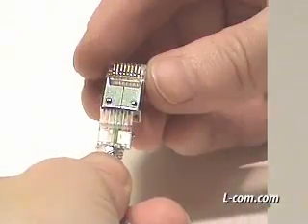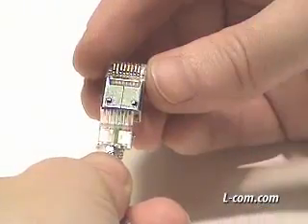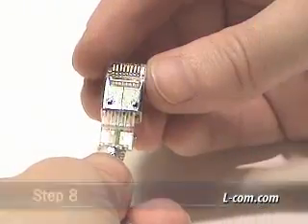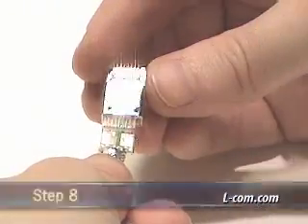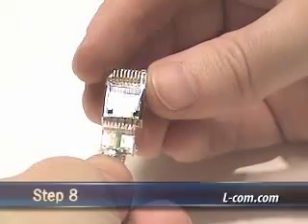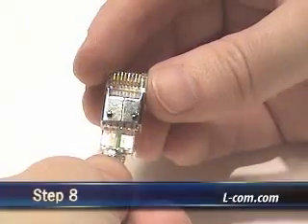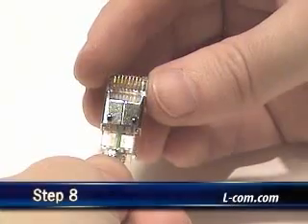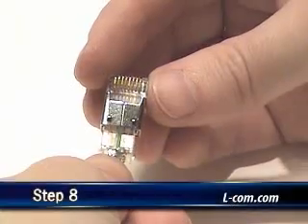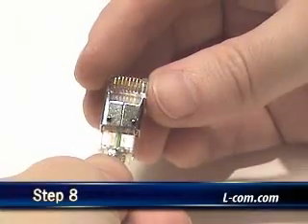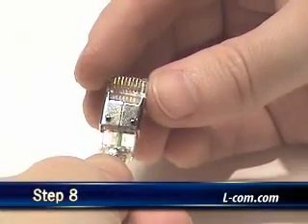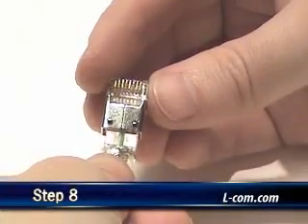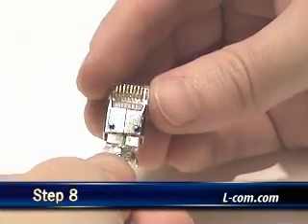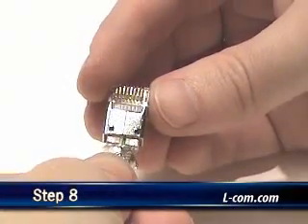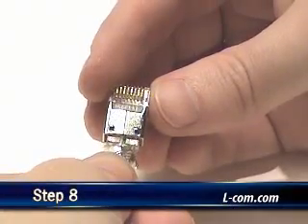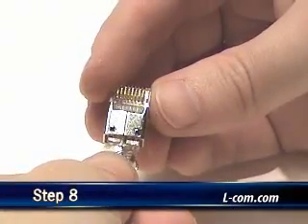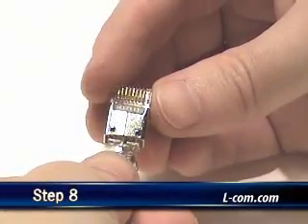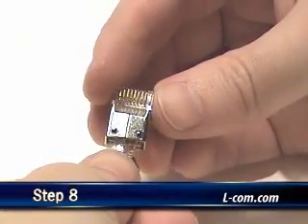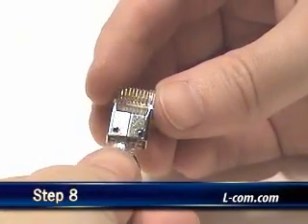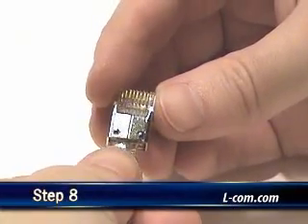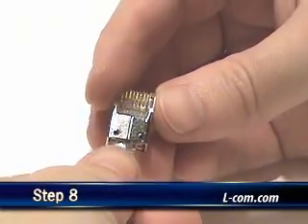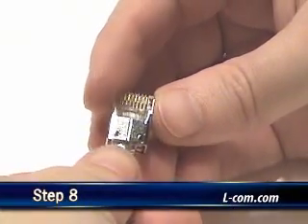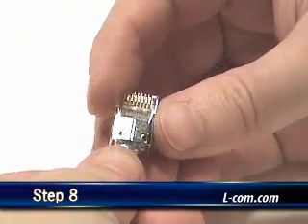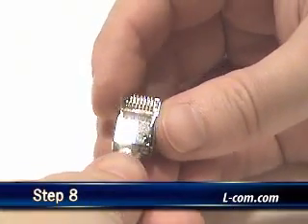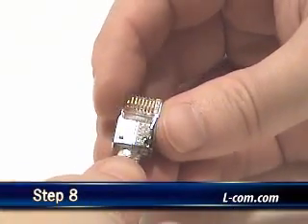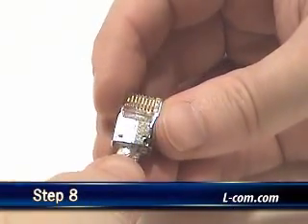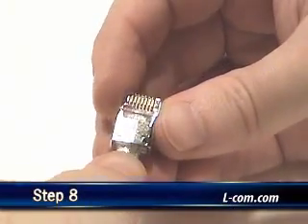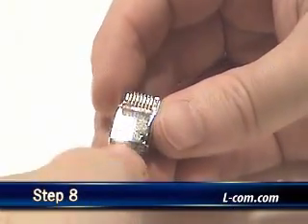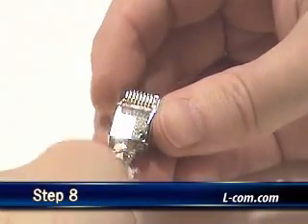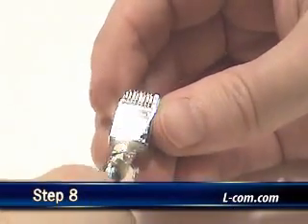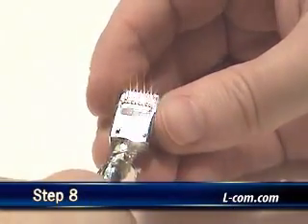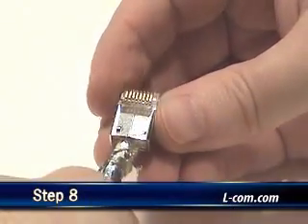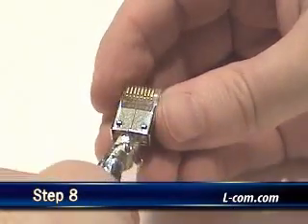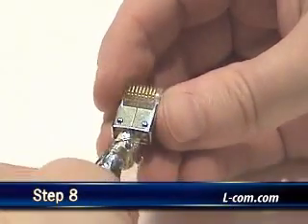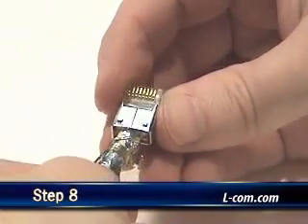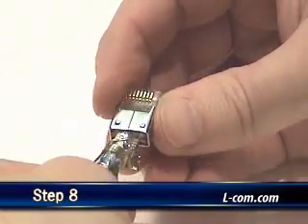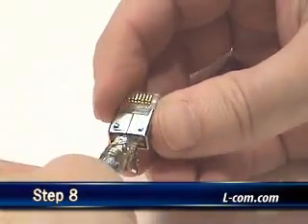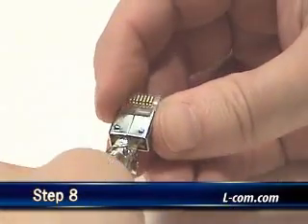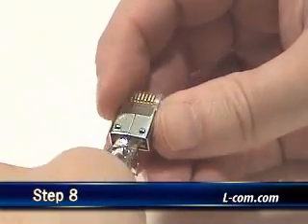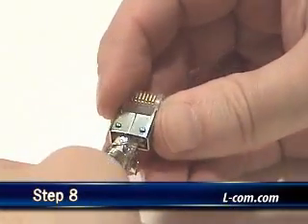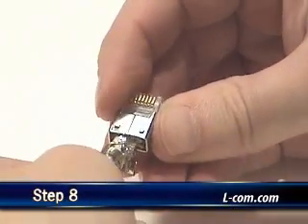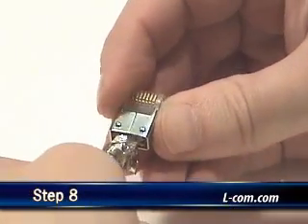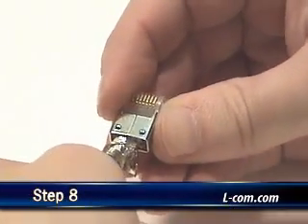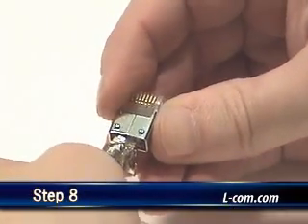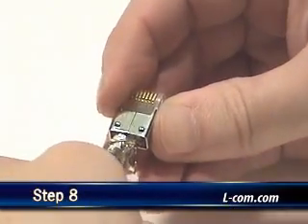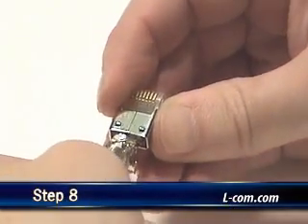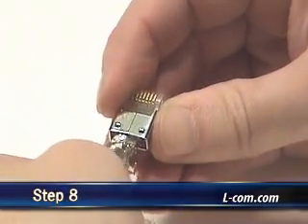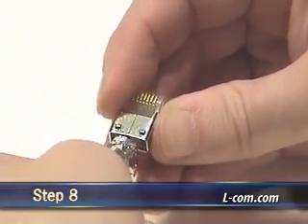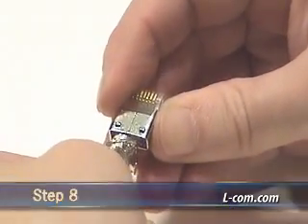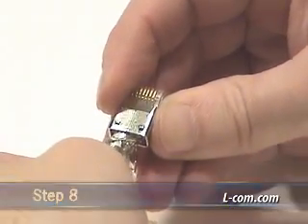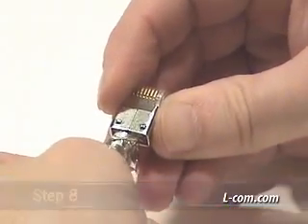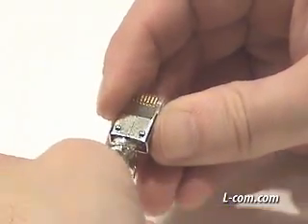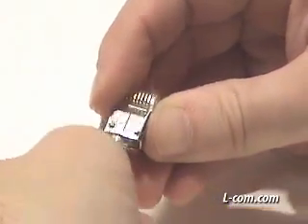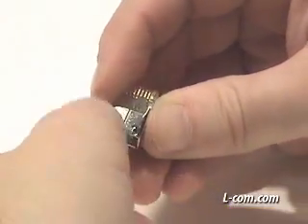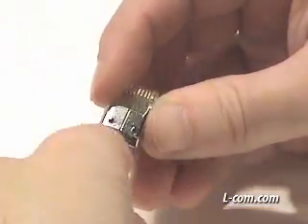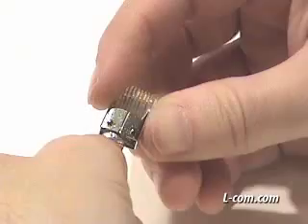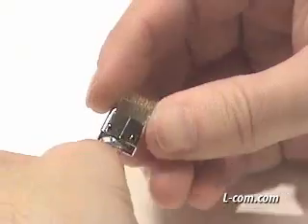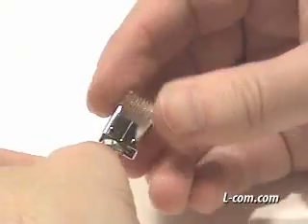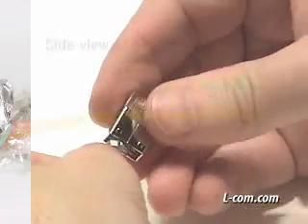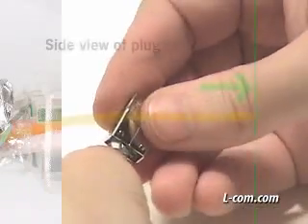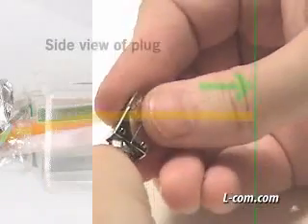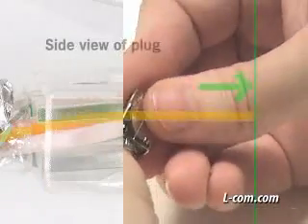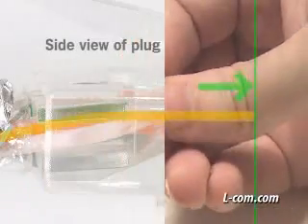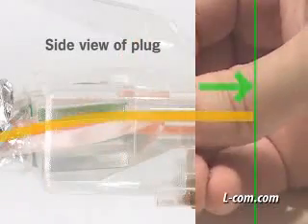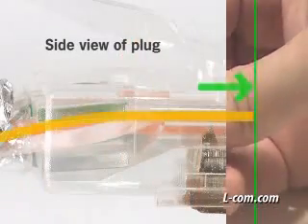Insert the prepared cable with the management bar into the plug body. Be sure to get the cable pushed all the way to the front of the plug.